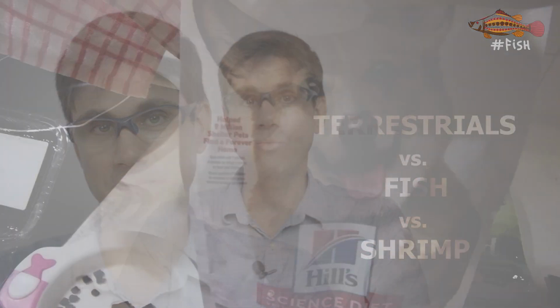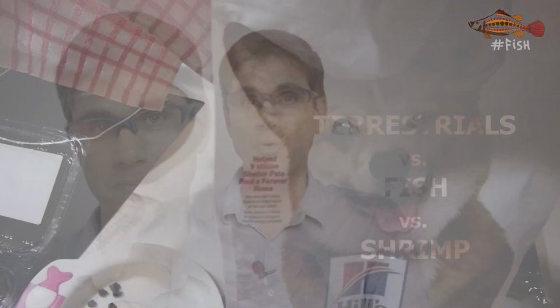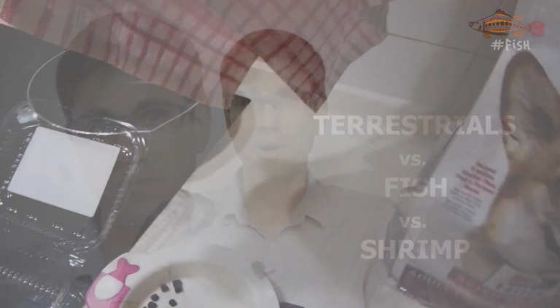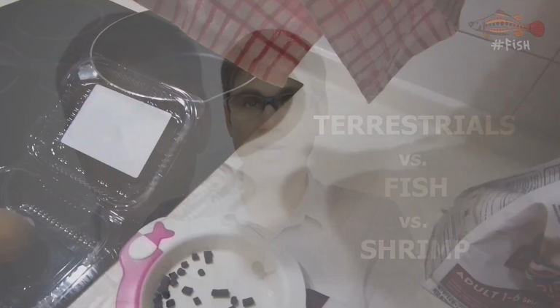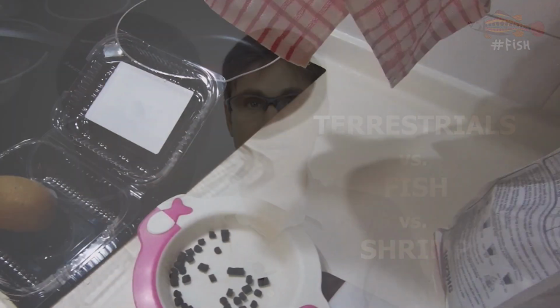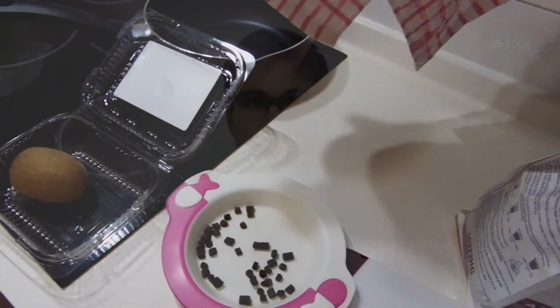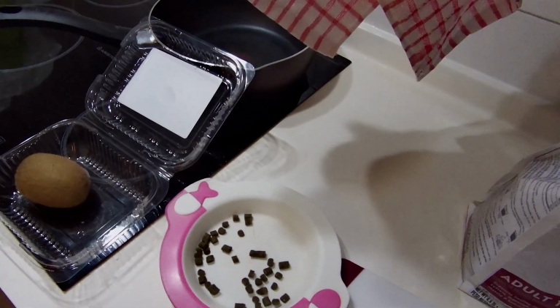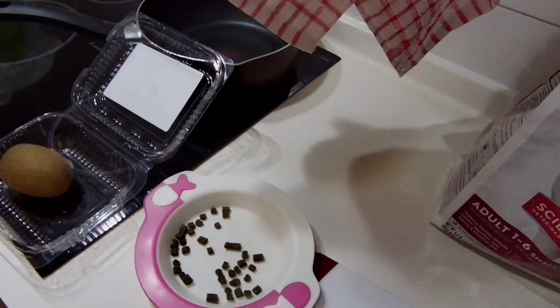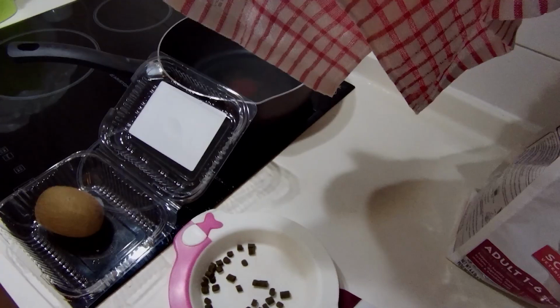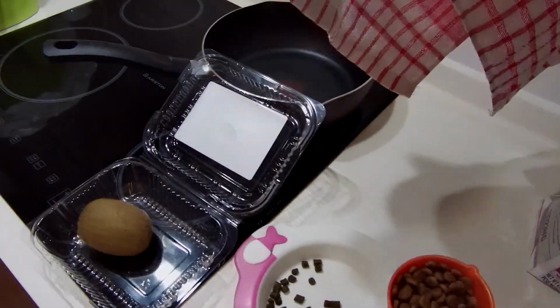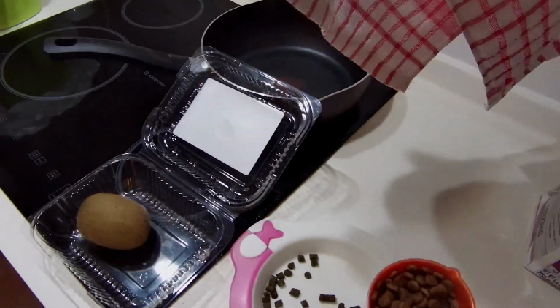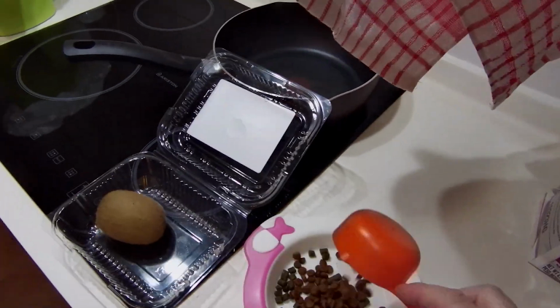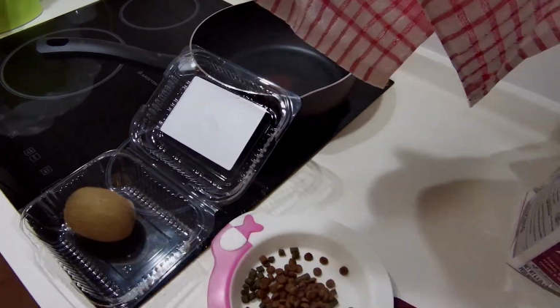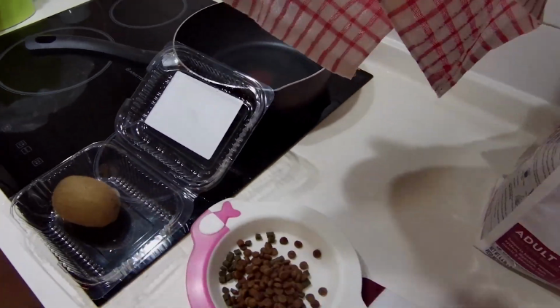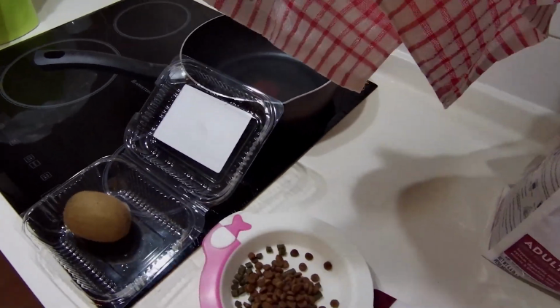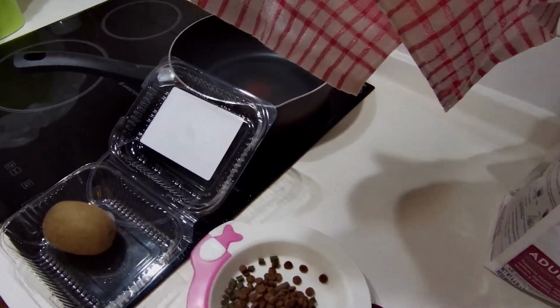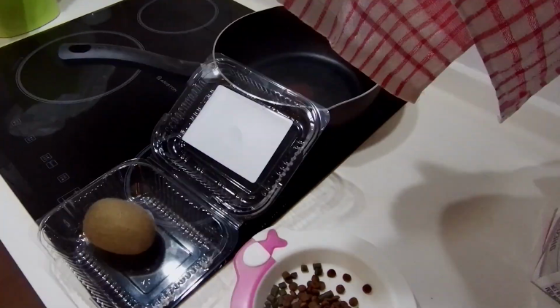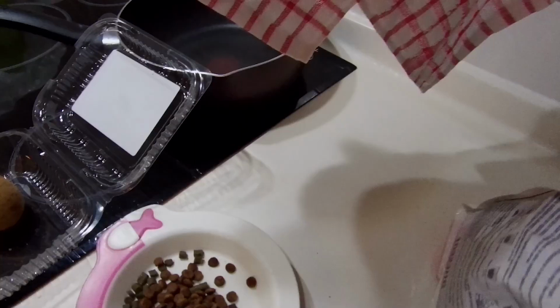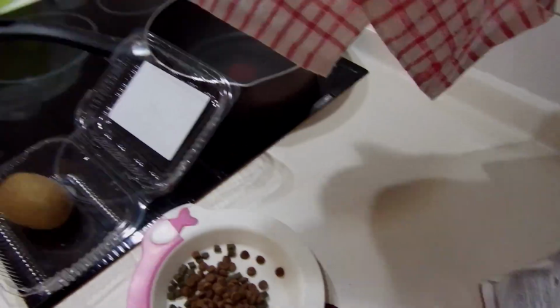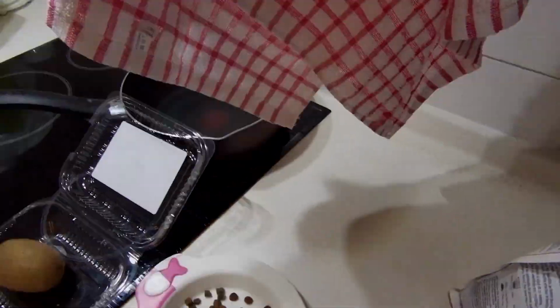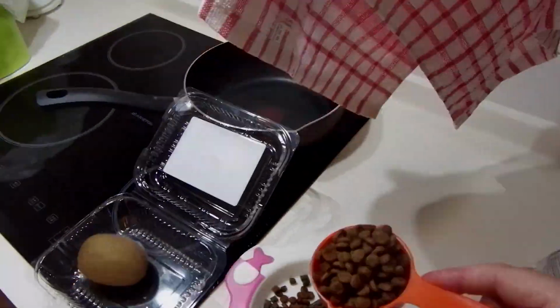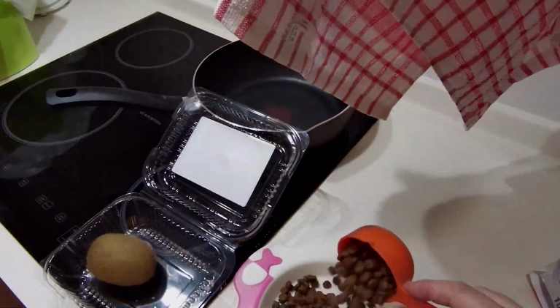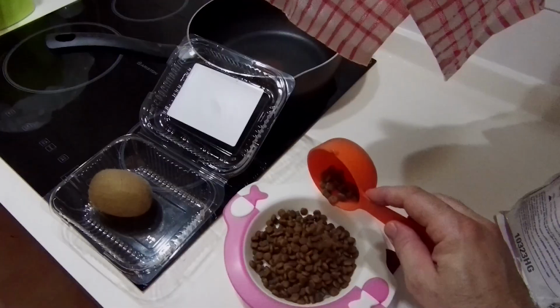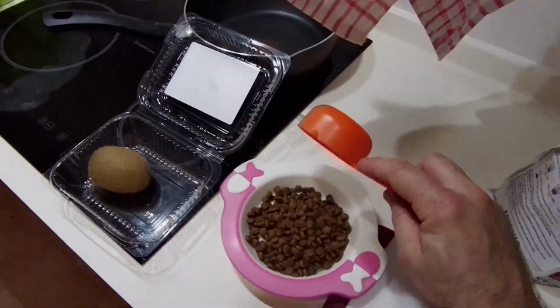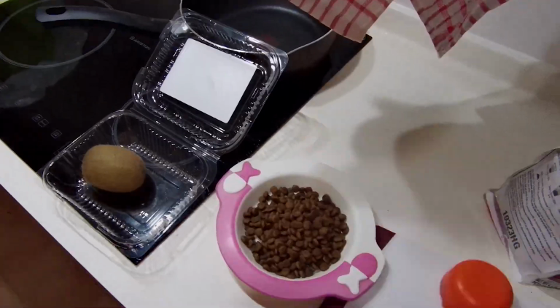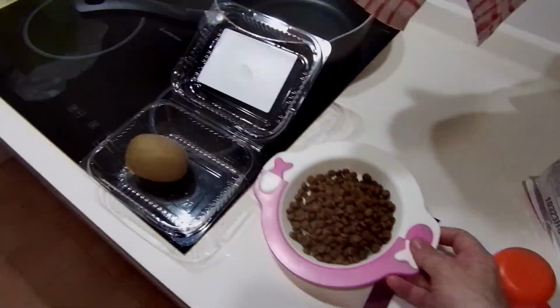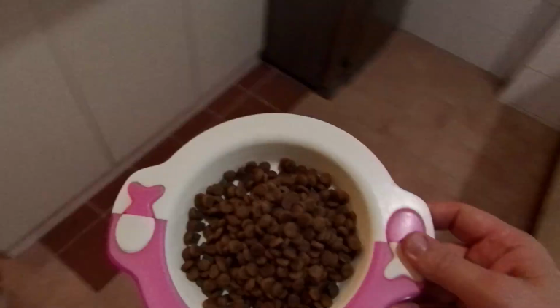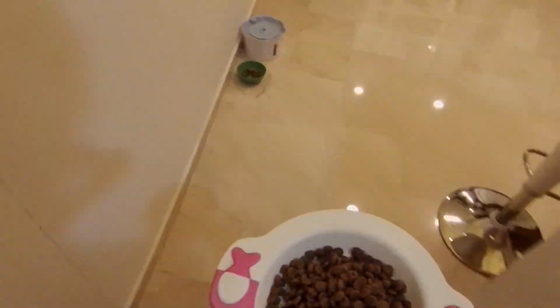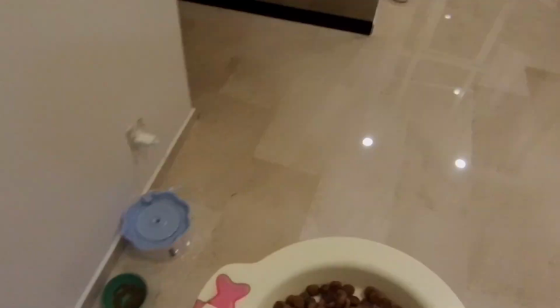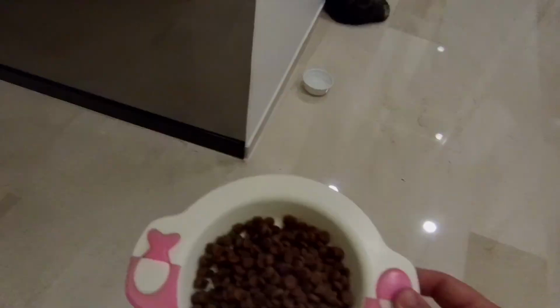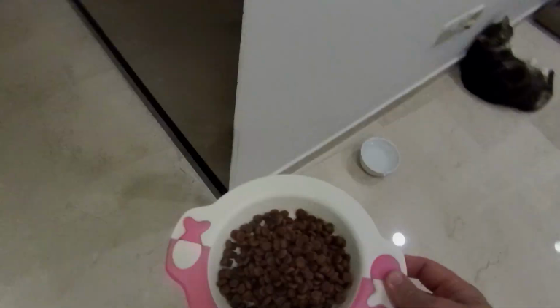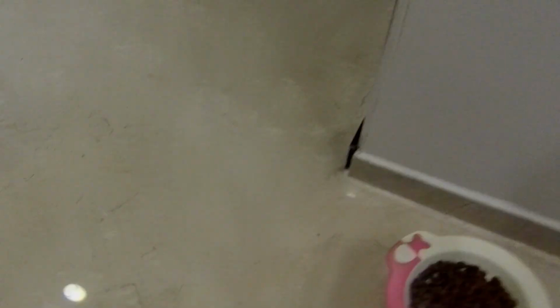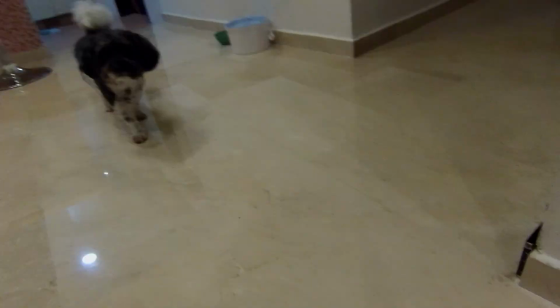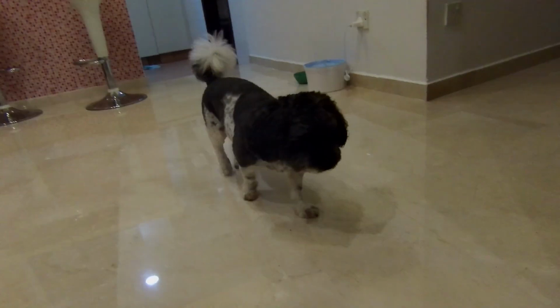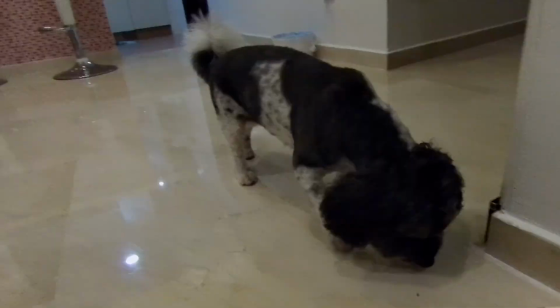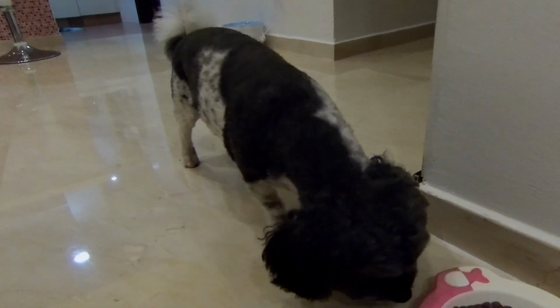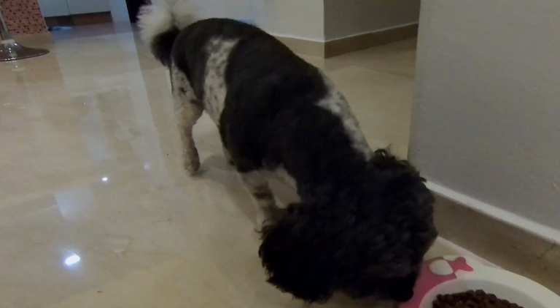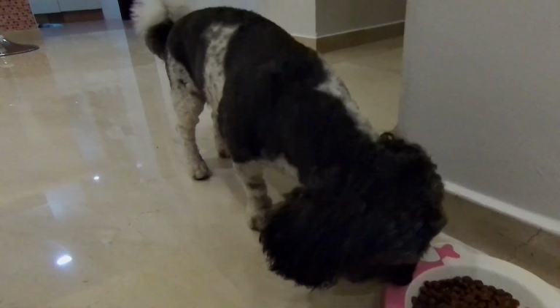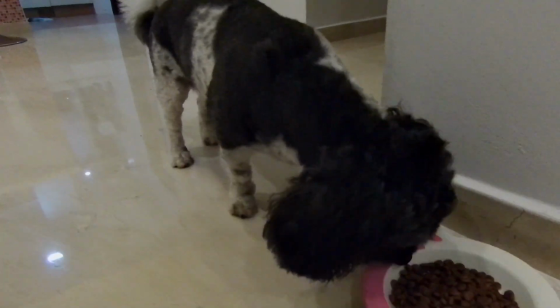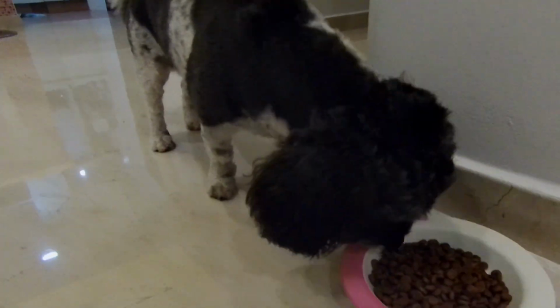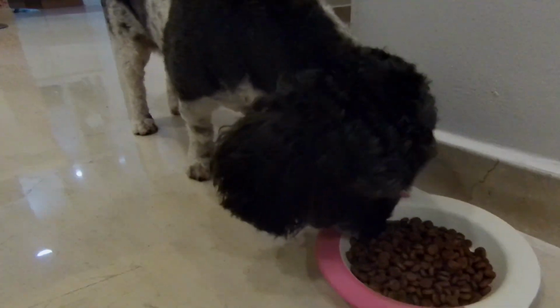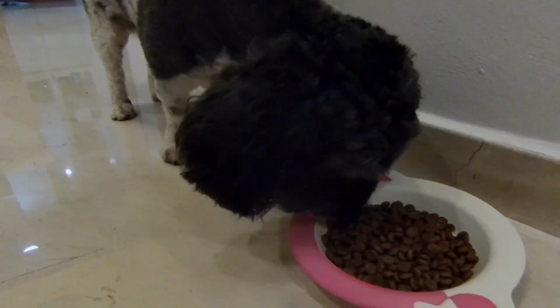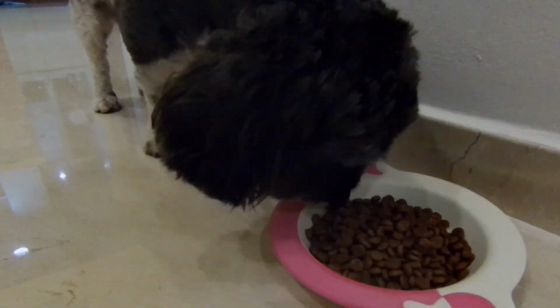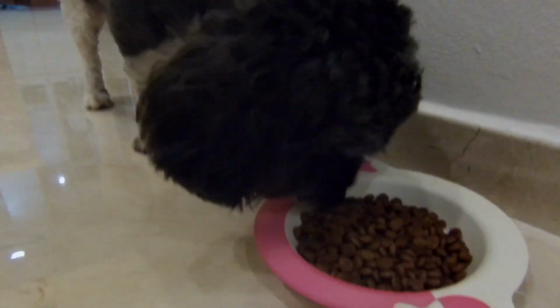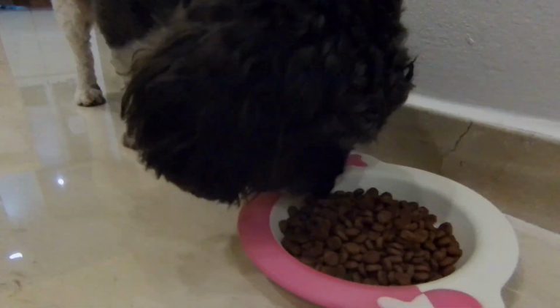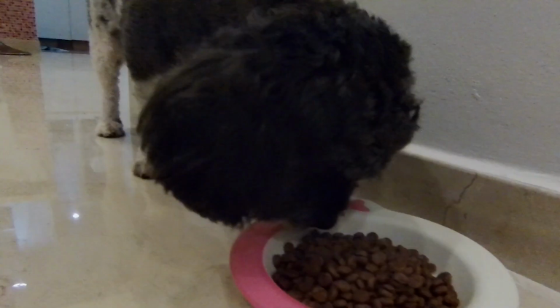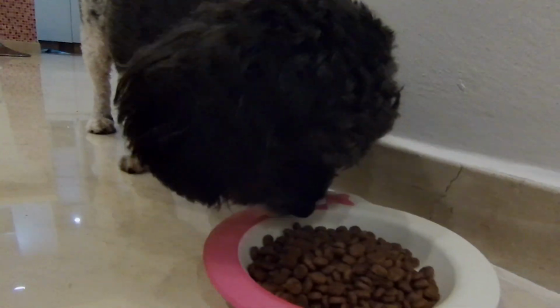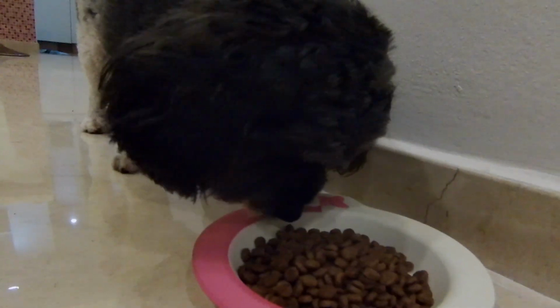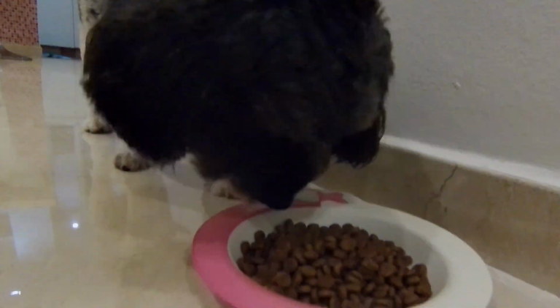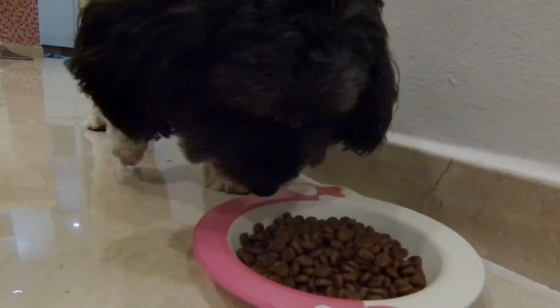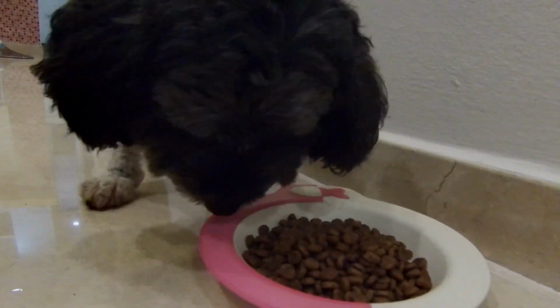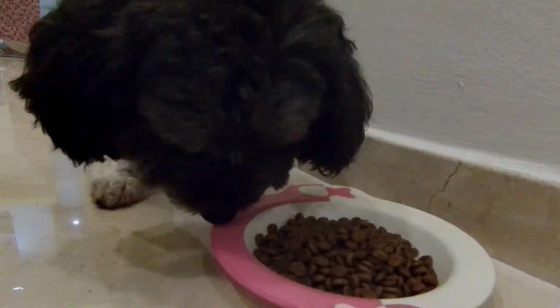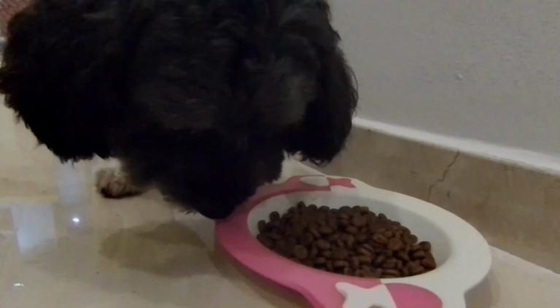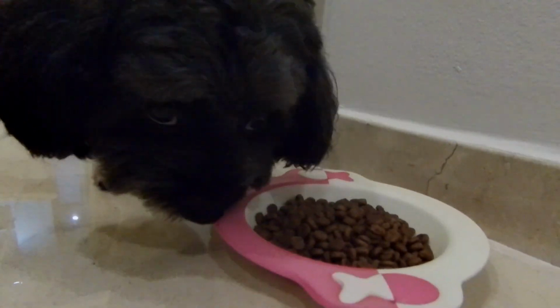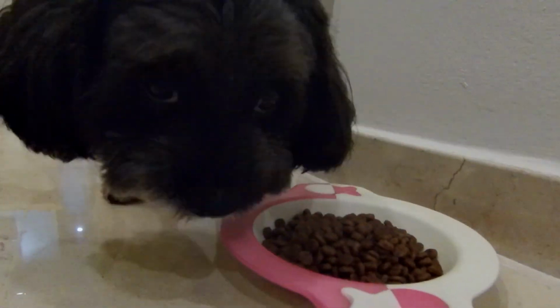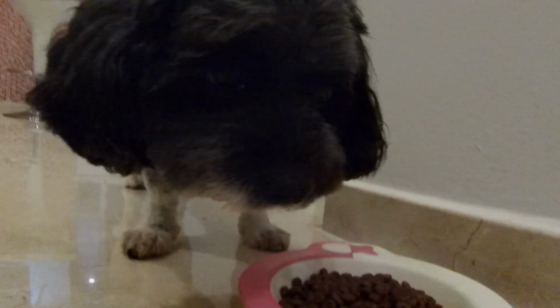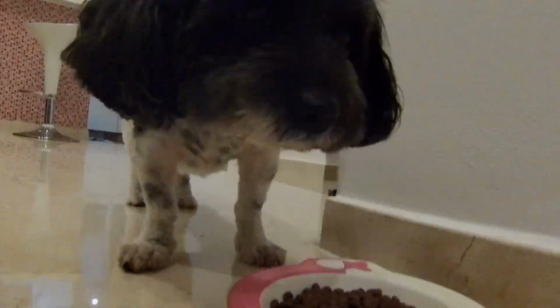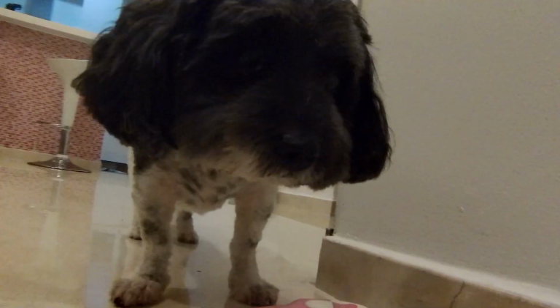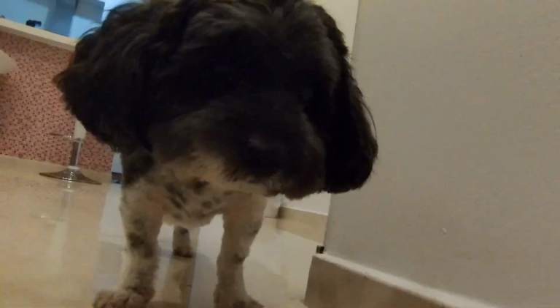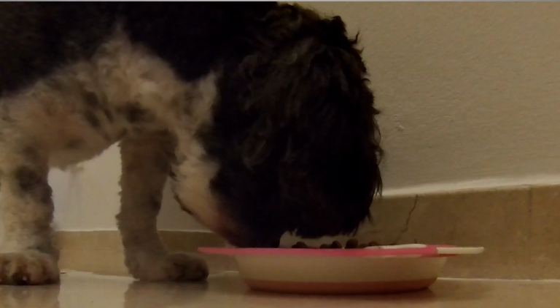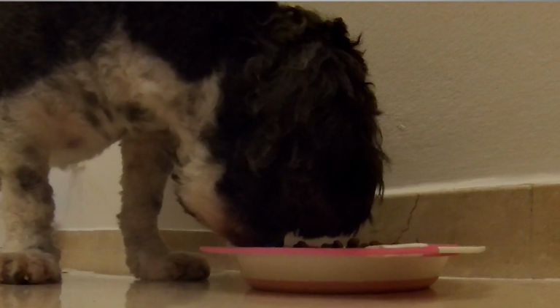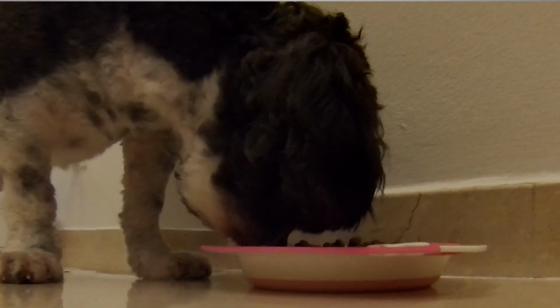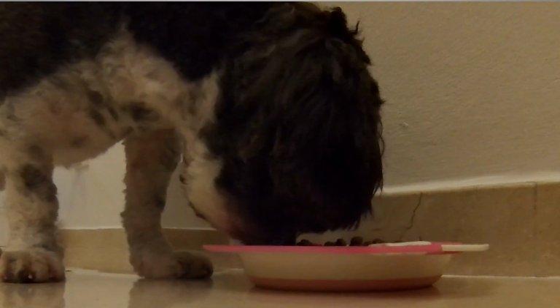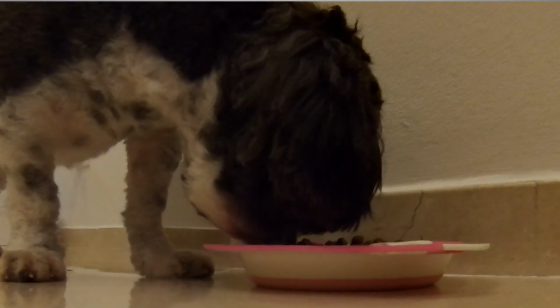For an example of terrestrial animals, let us have a look at how my beloved and trusty dog Maya eats.